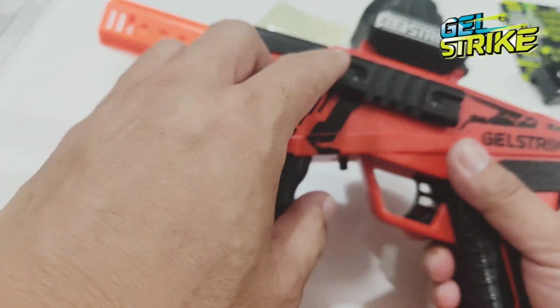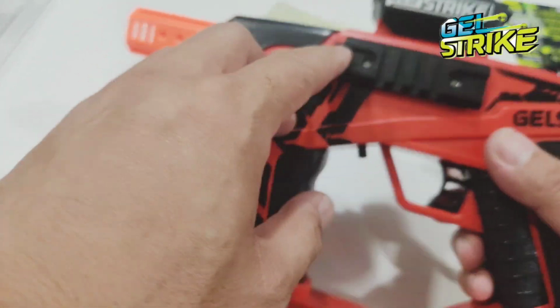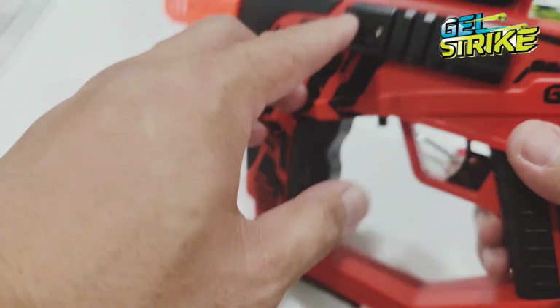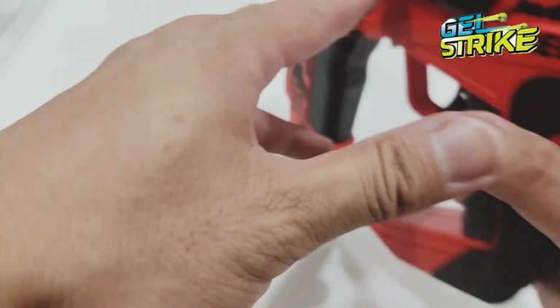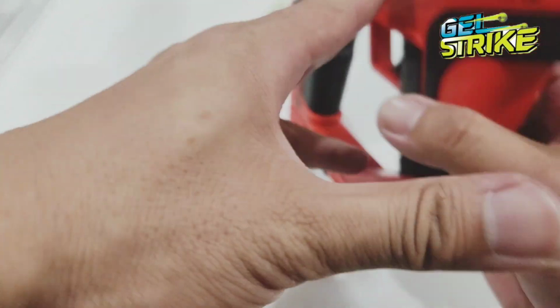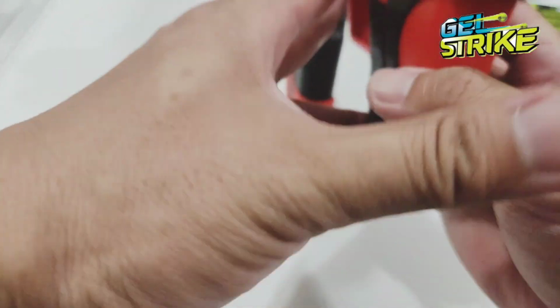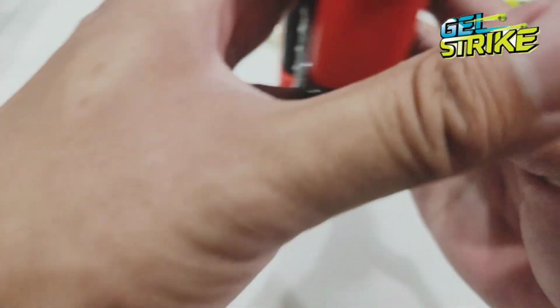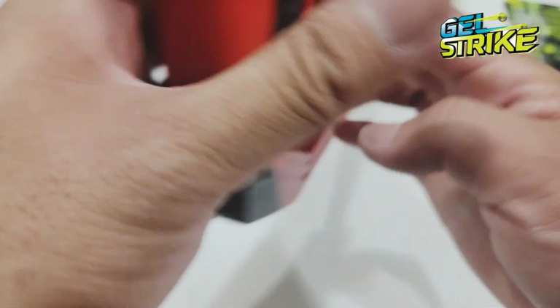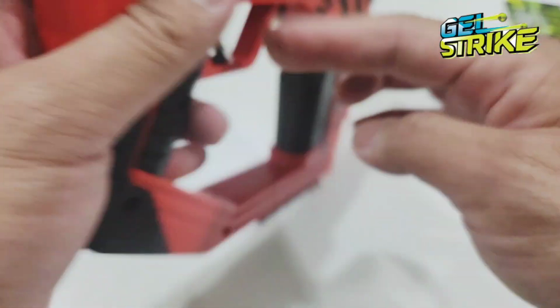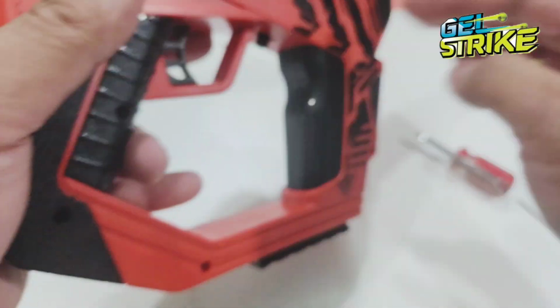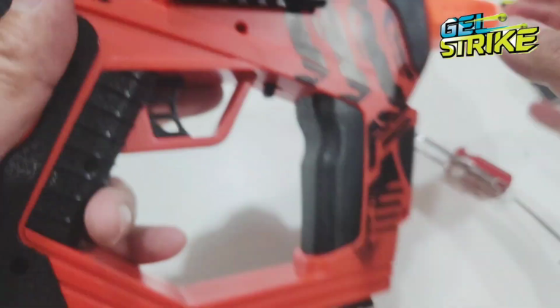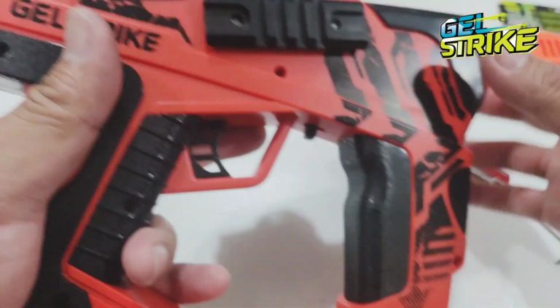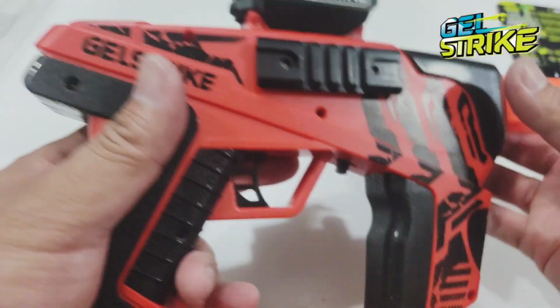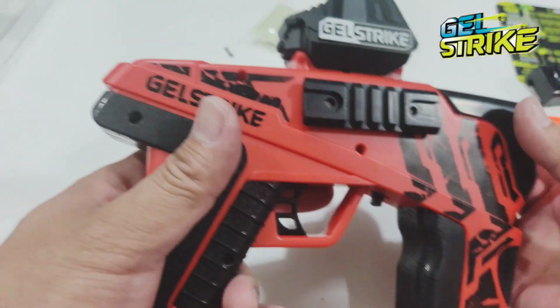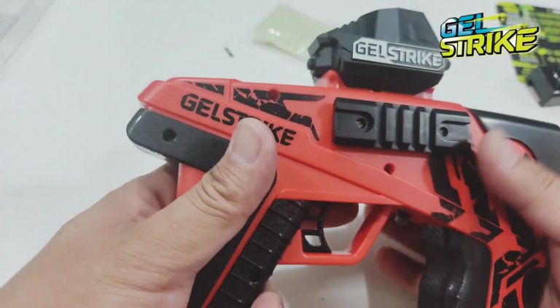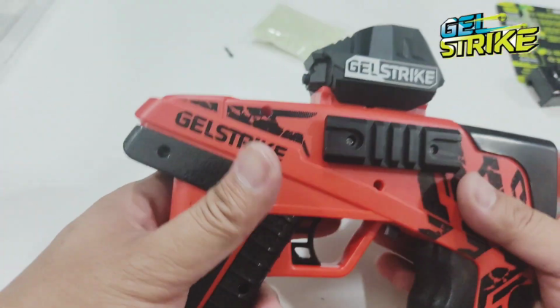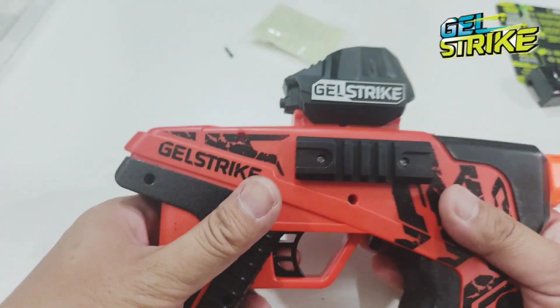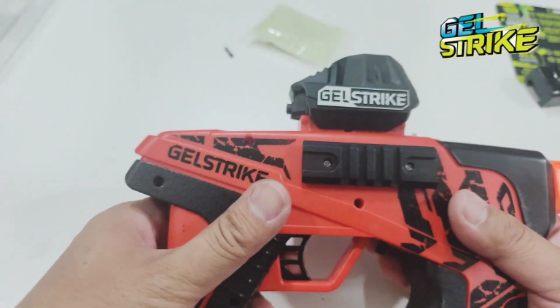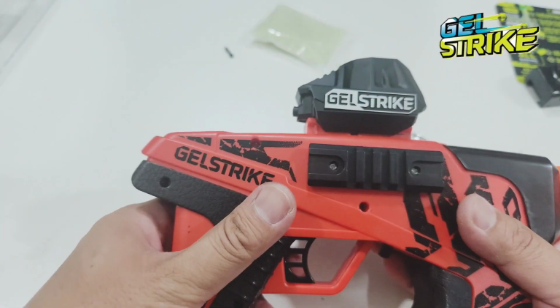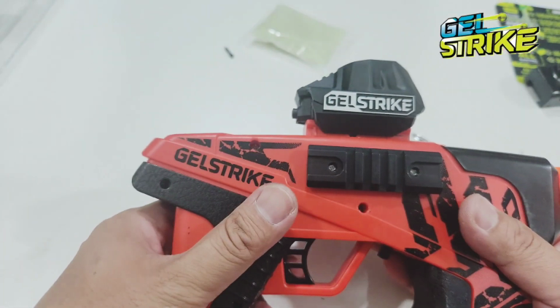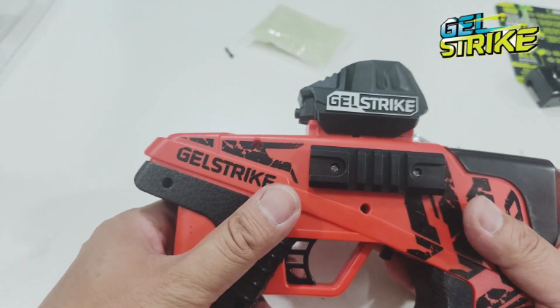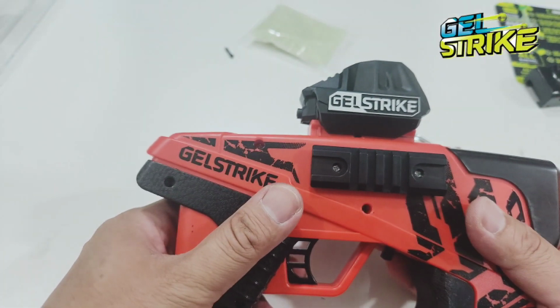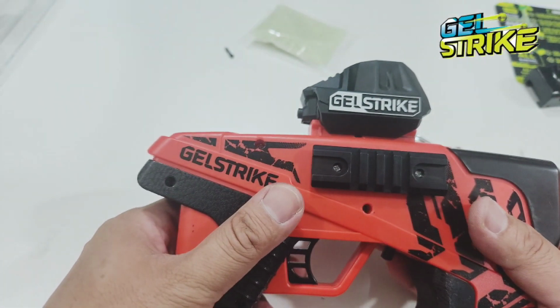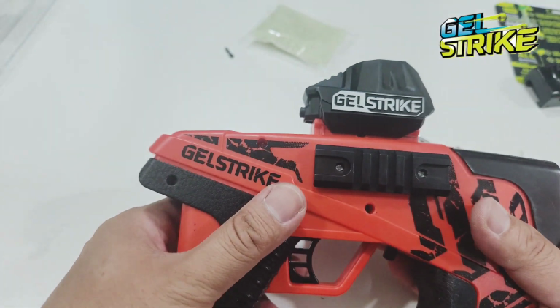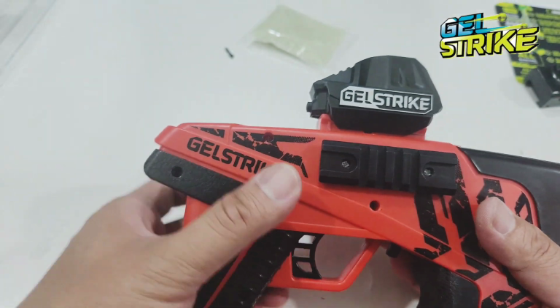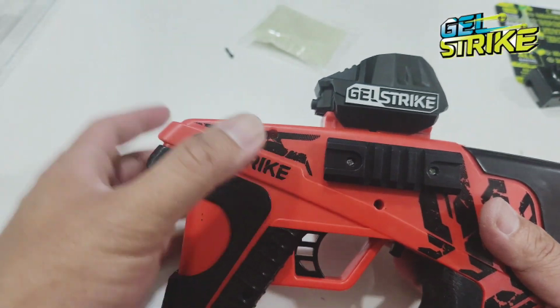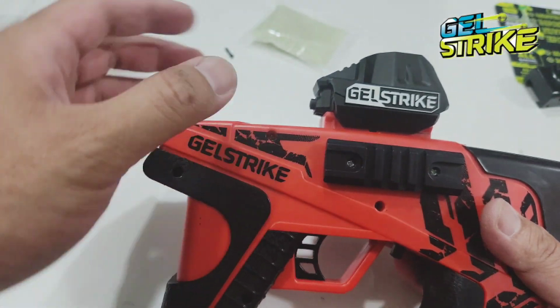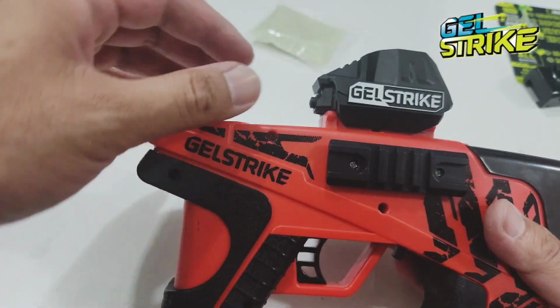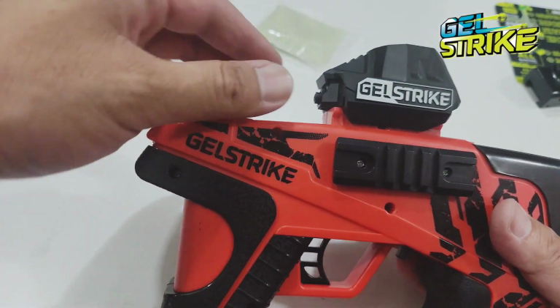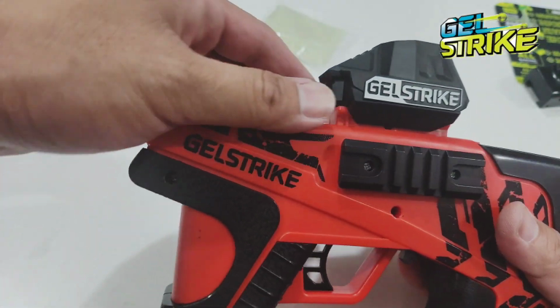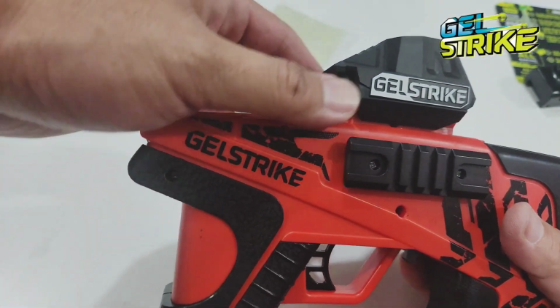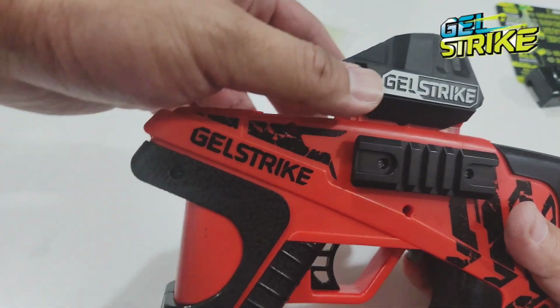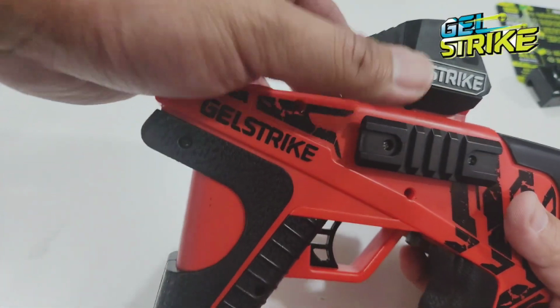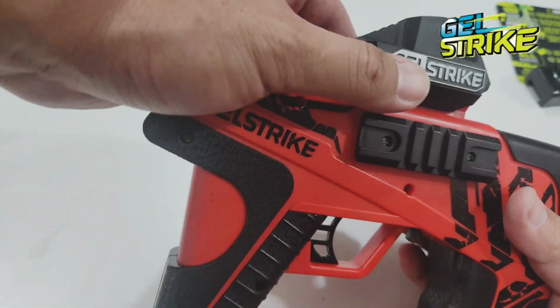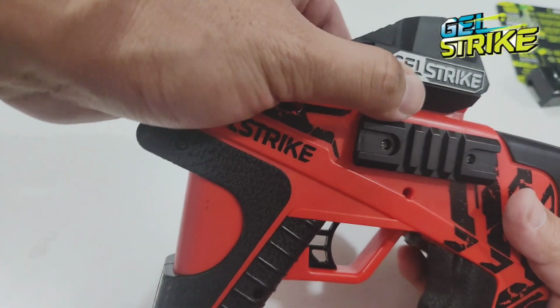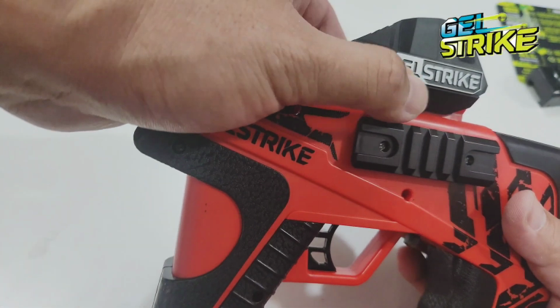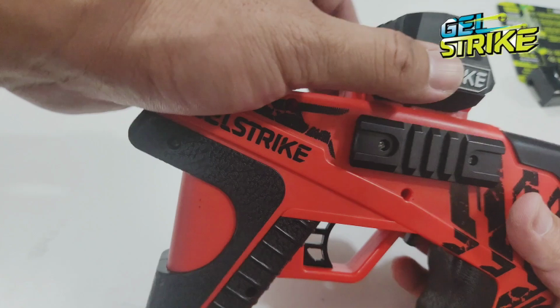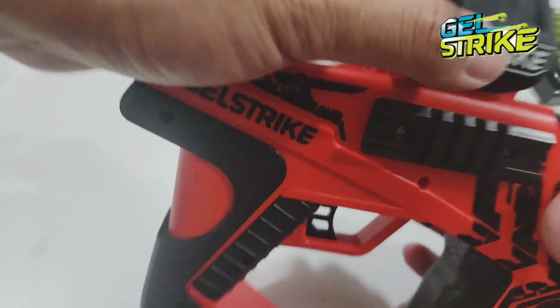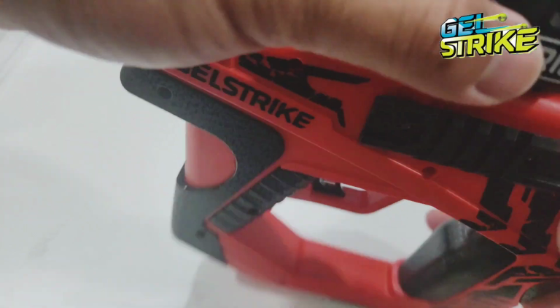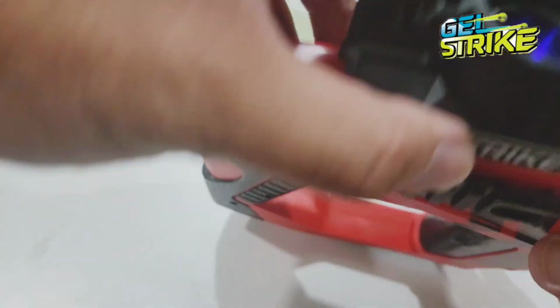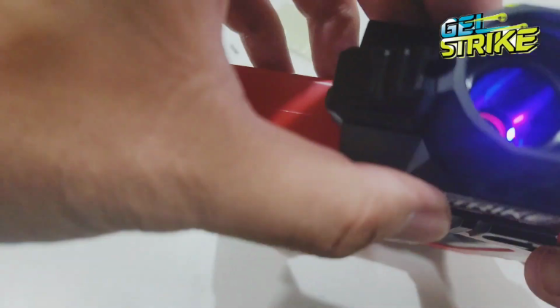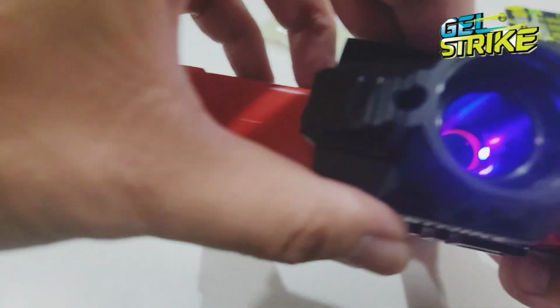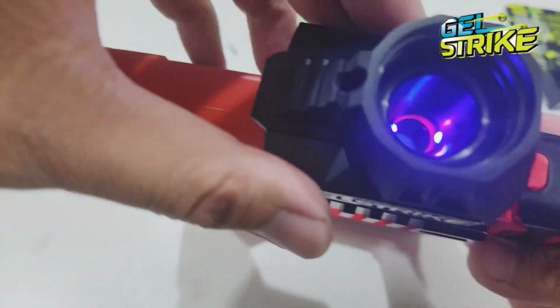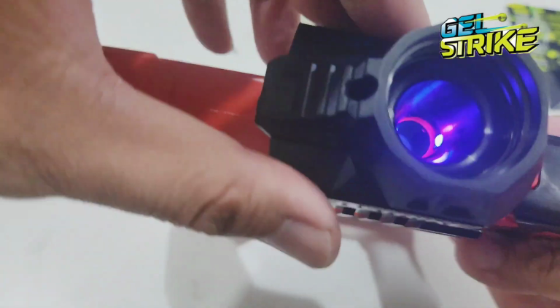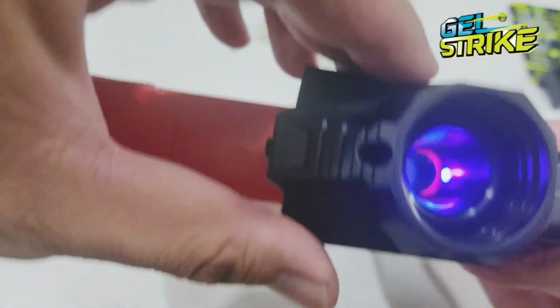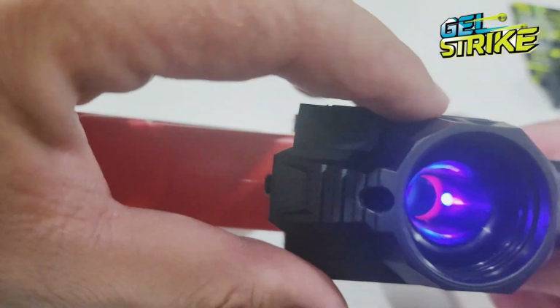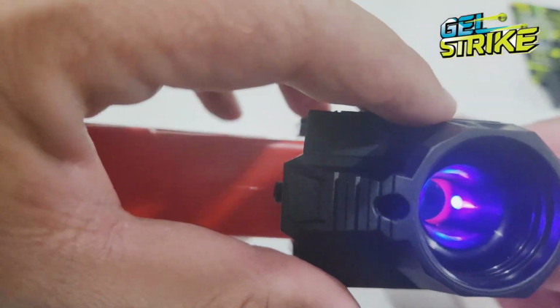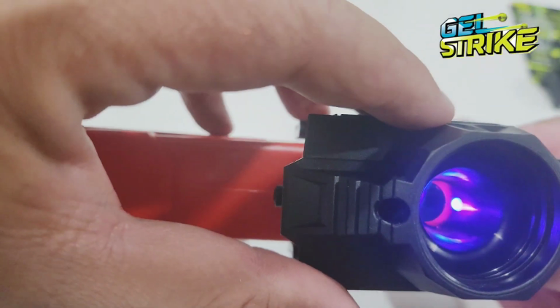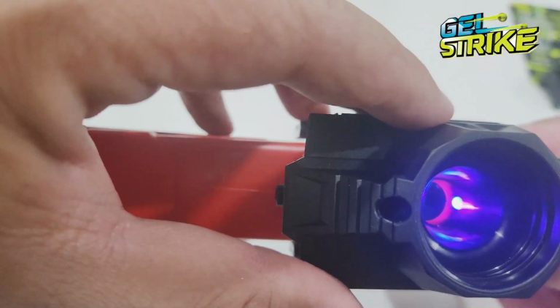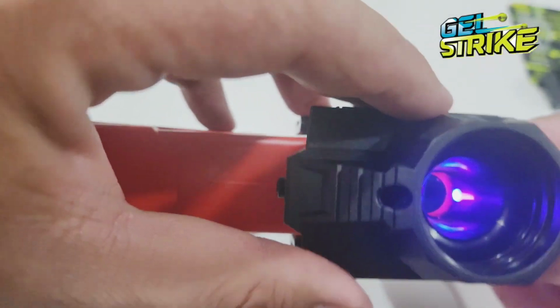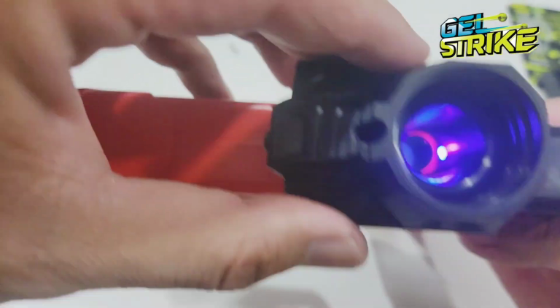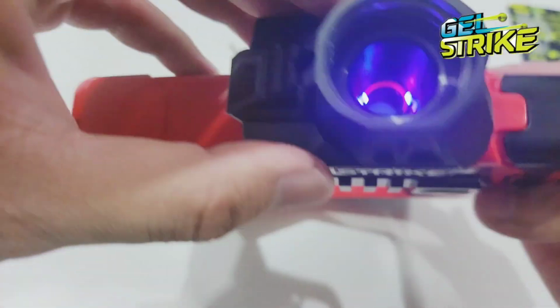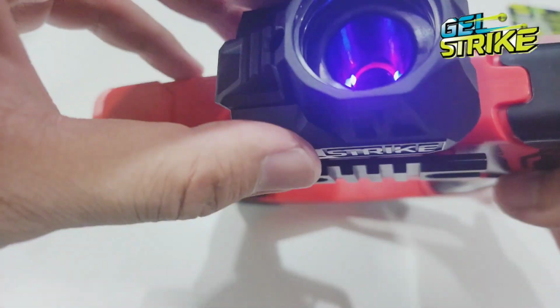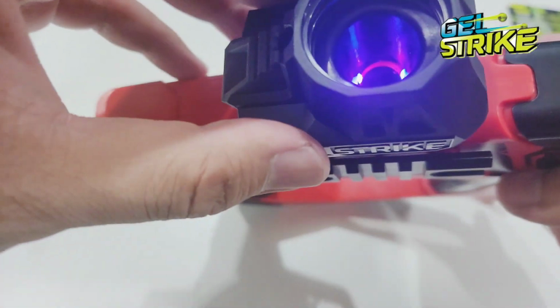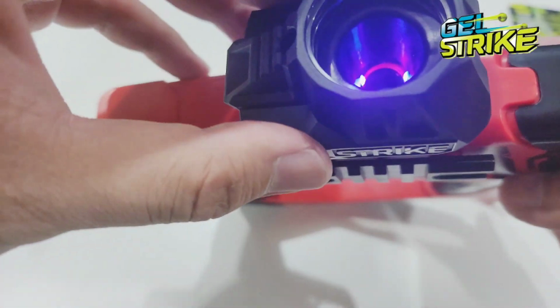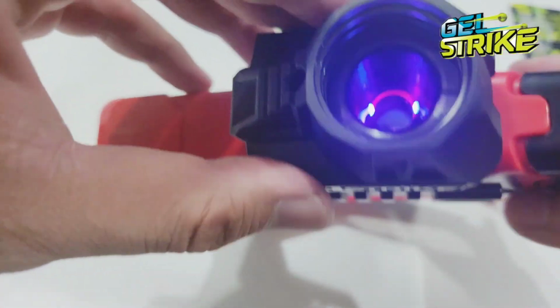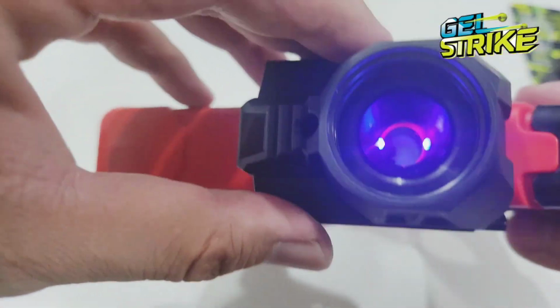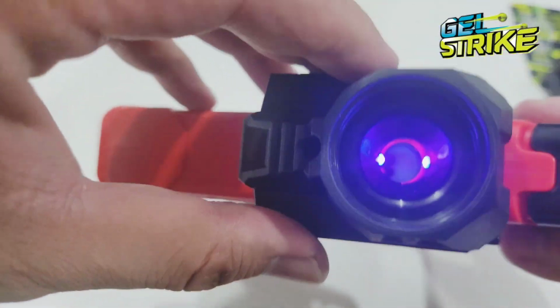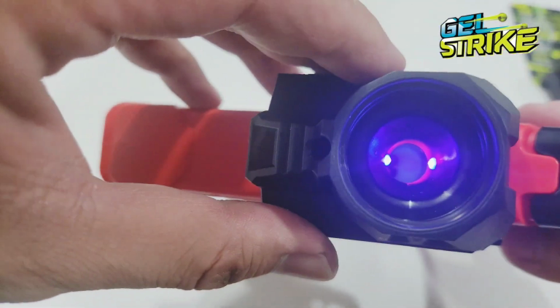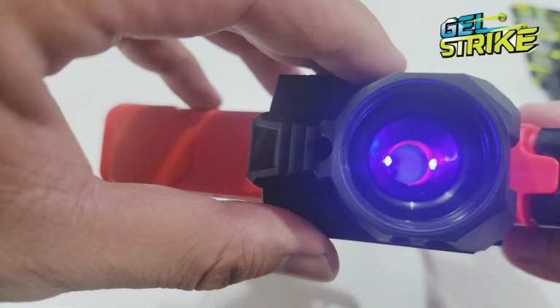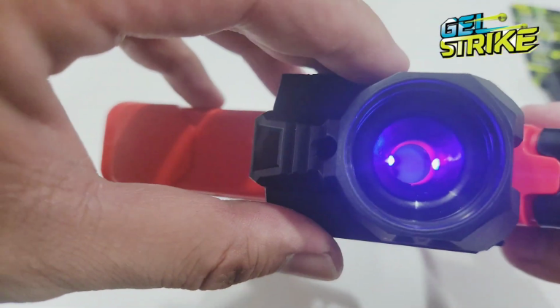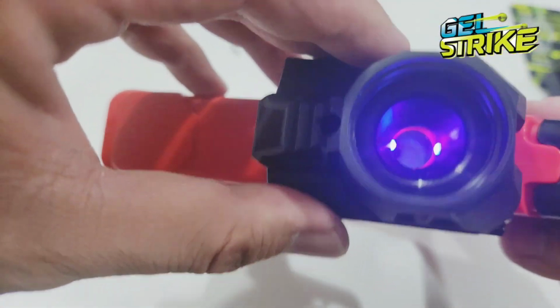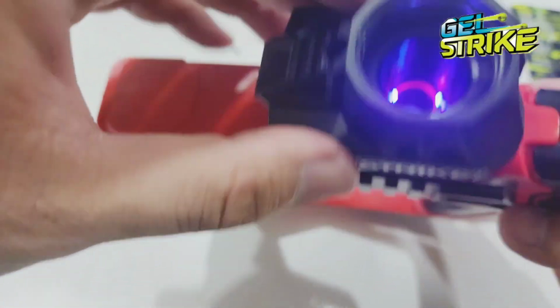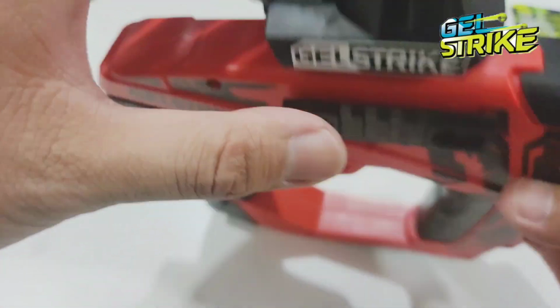That's how you install the gel strike glow for the glow-in-the-dark balls. Happy shooting, guys!